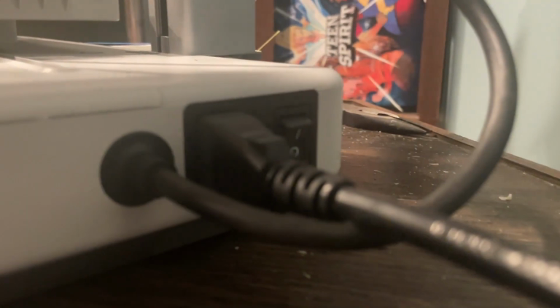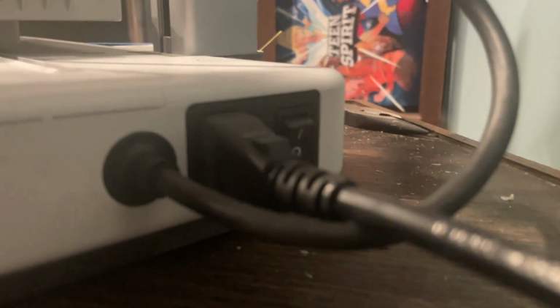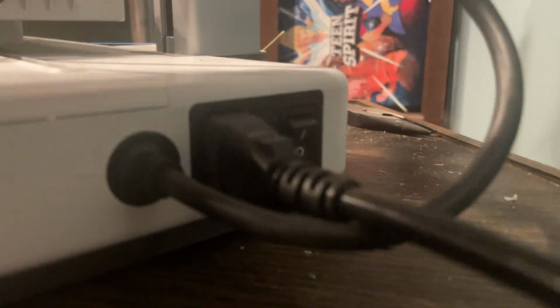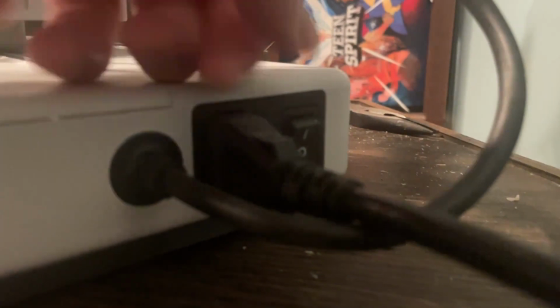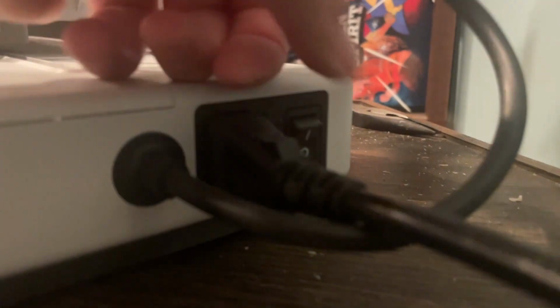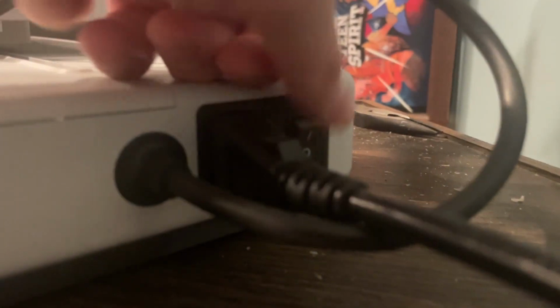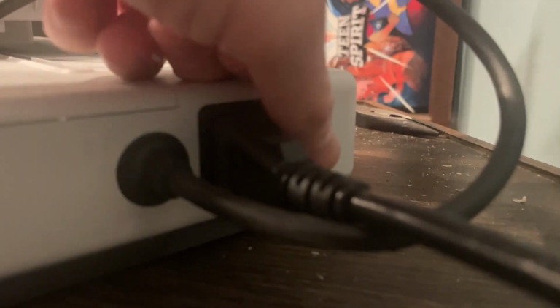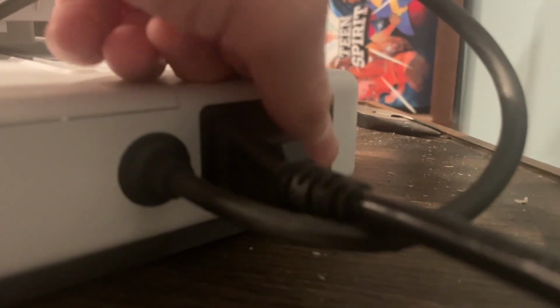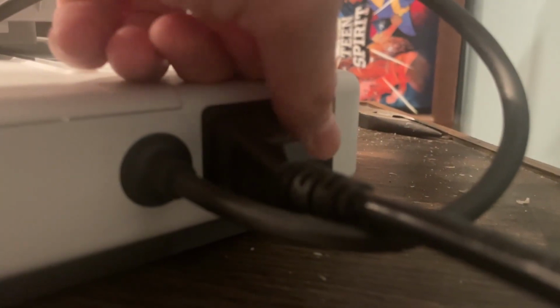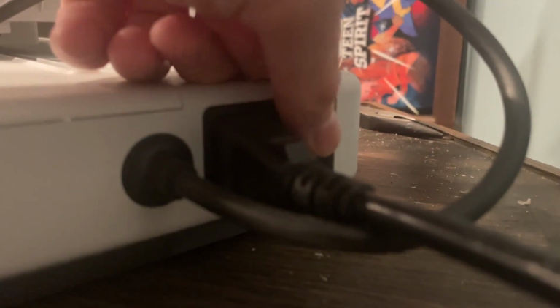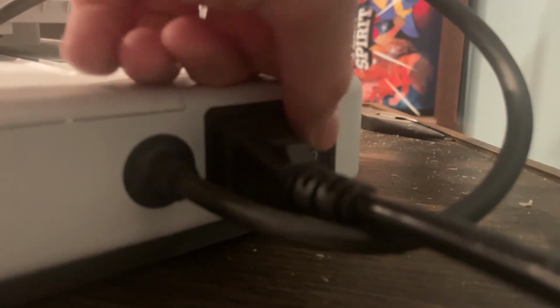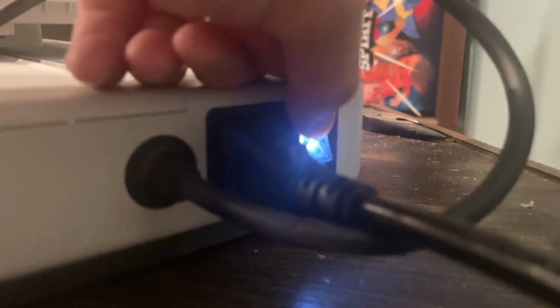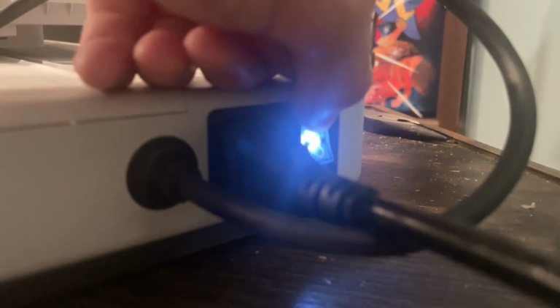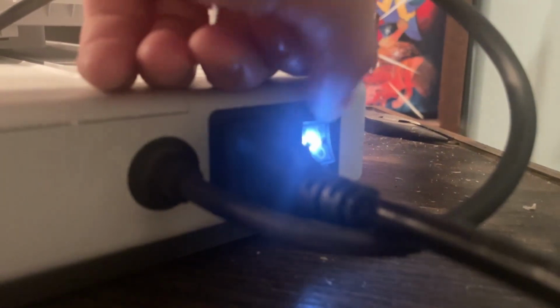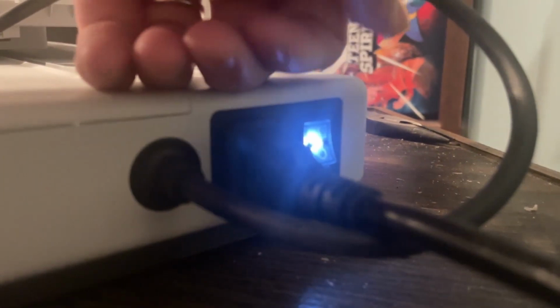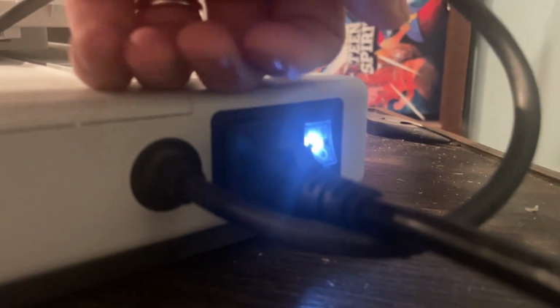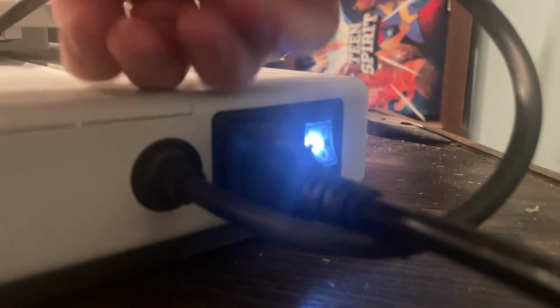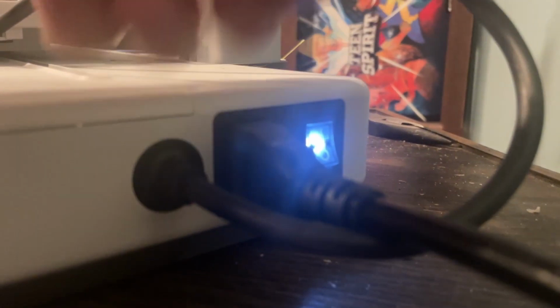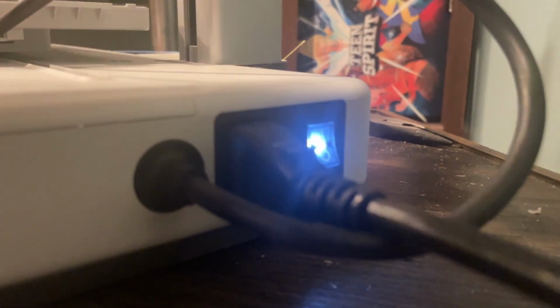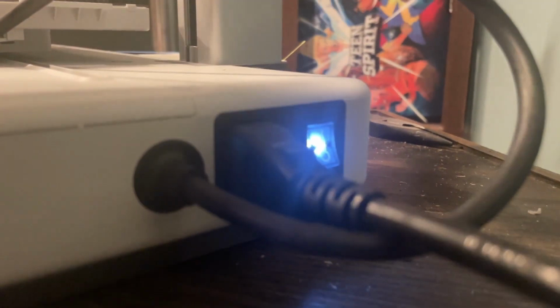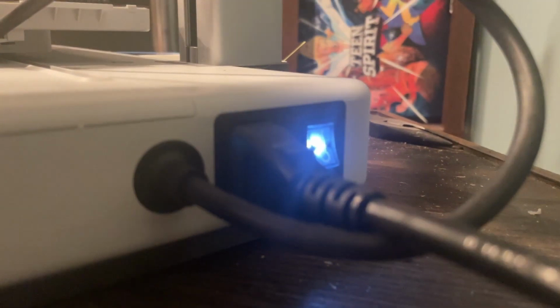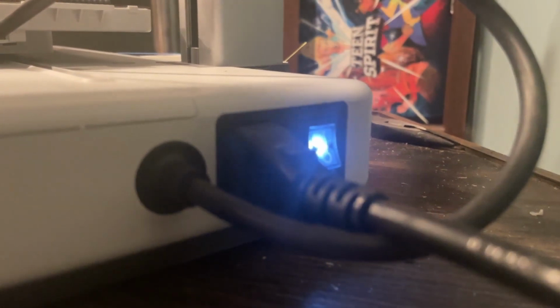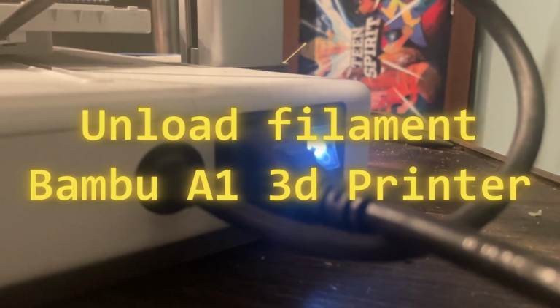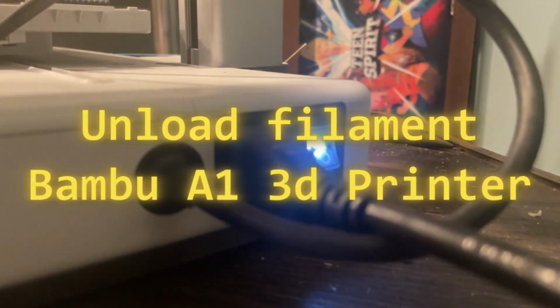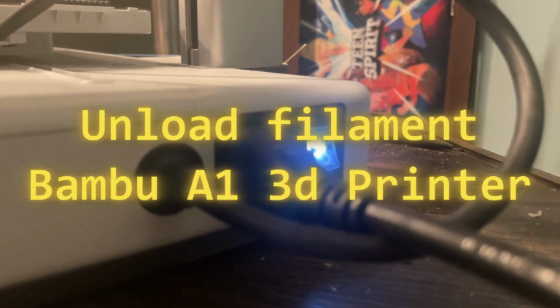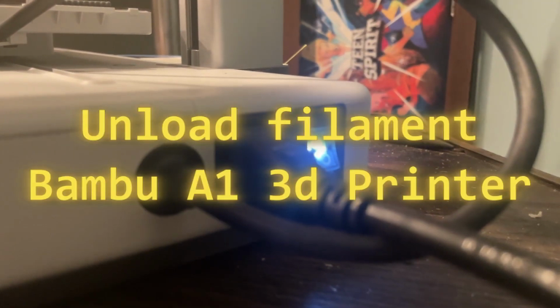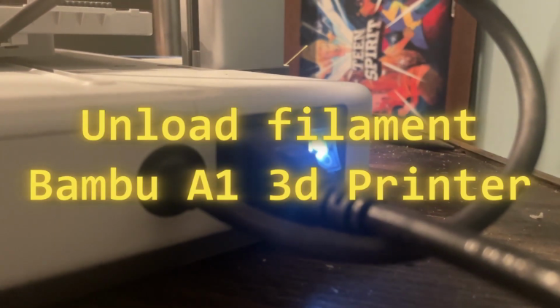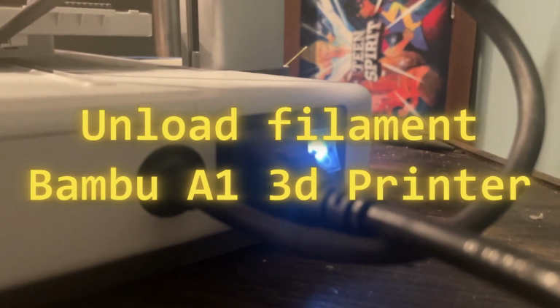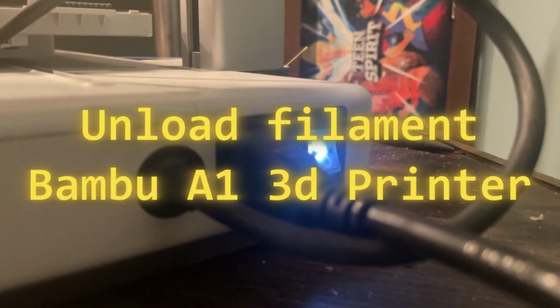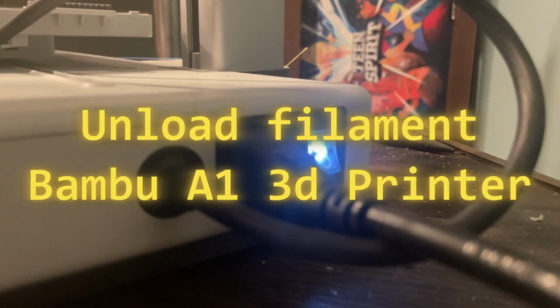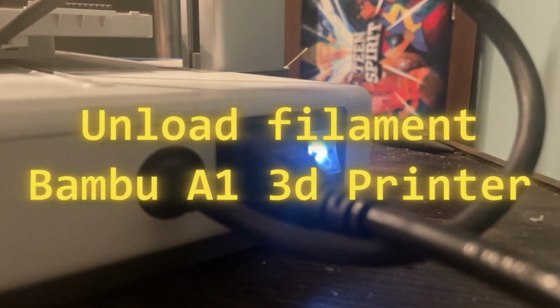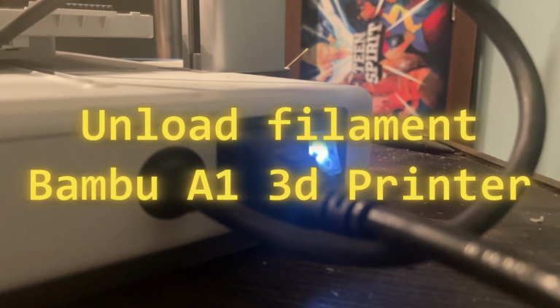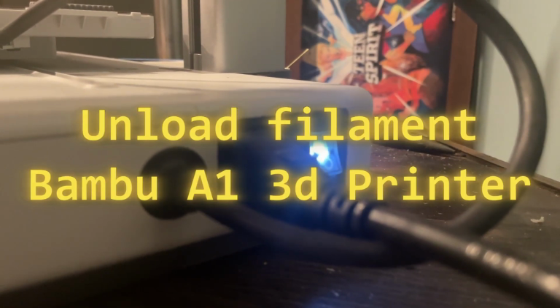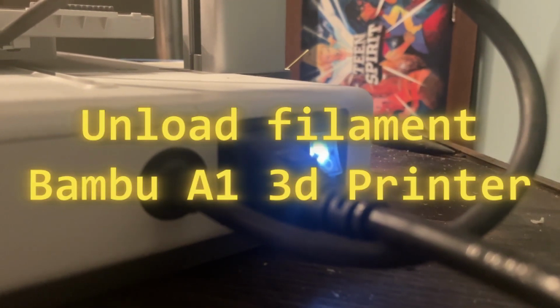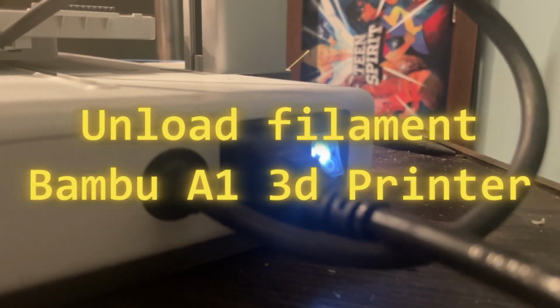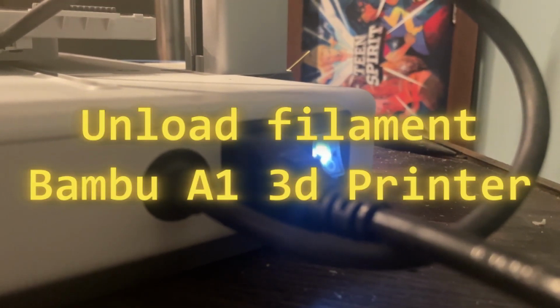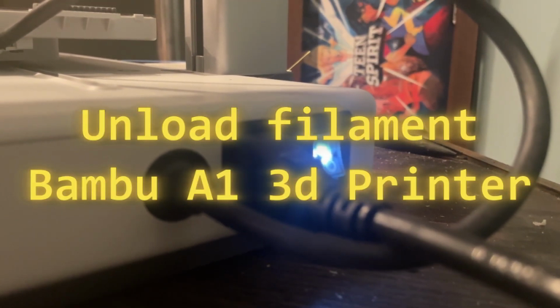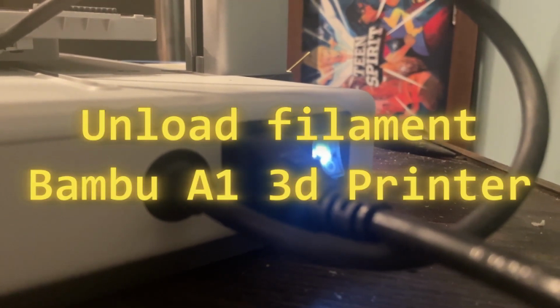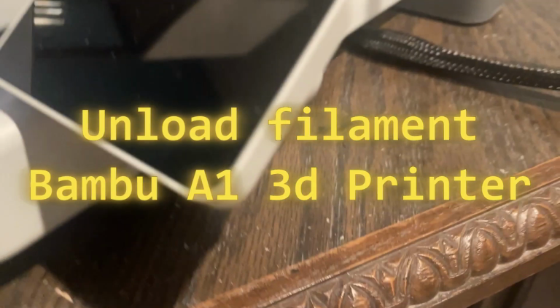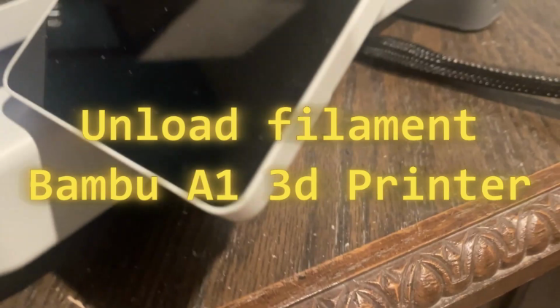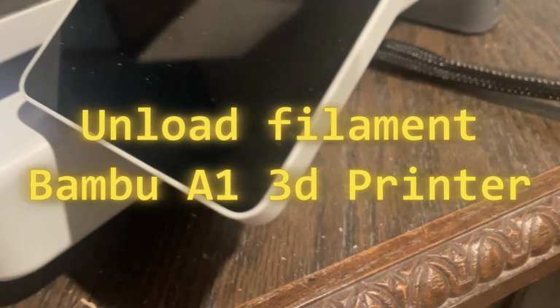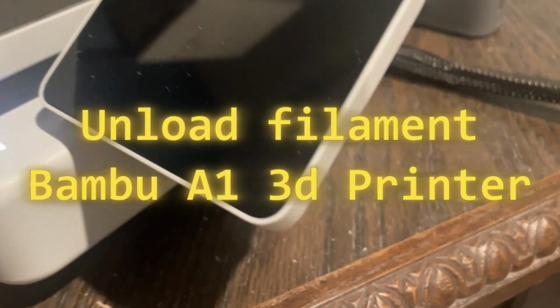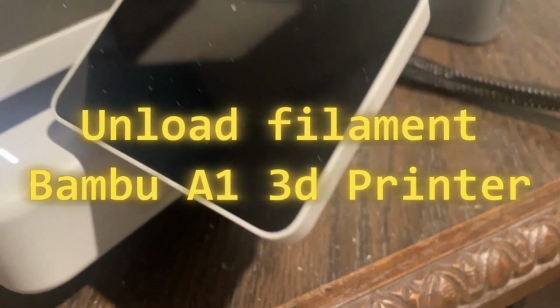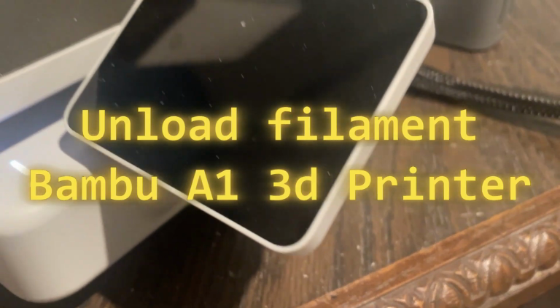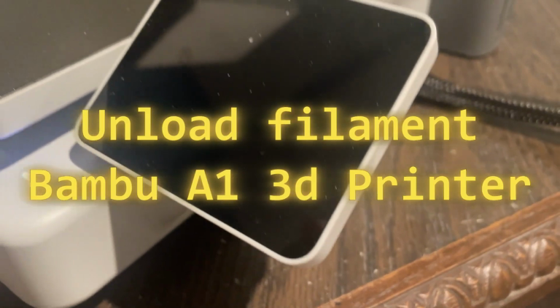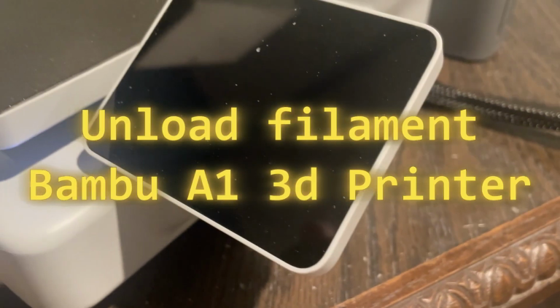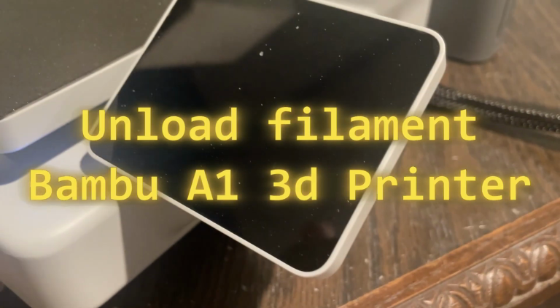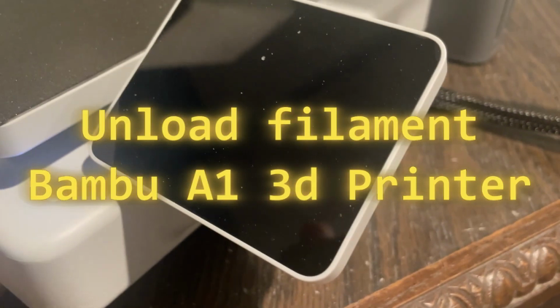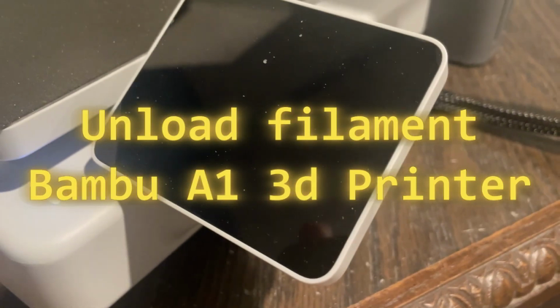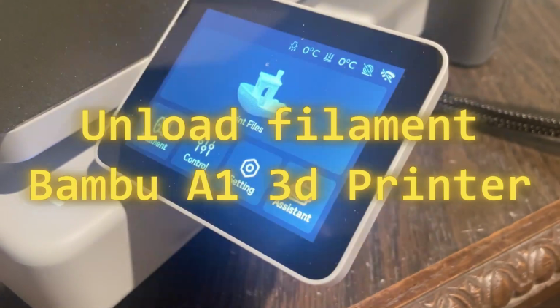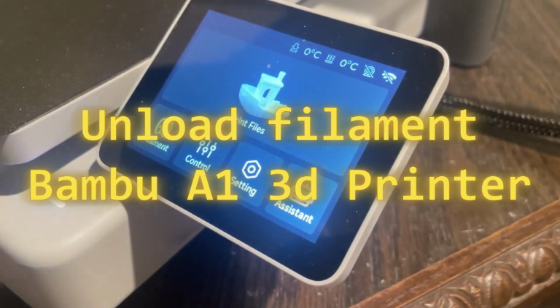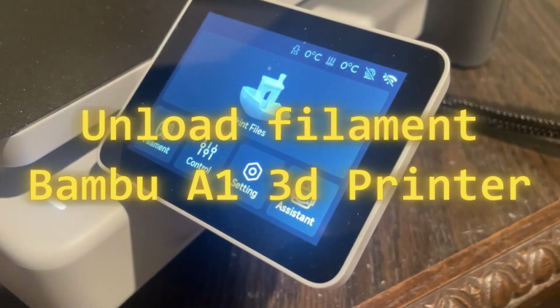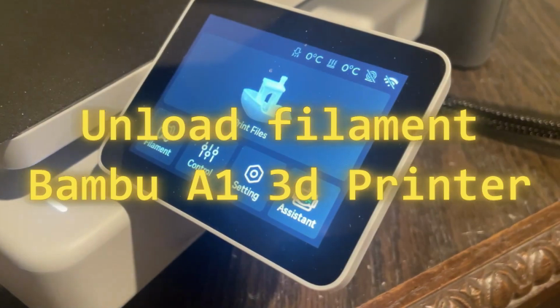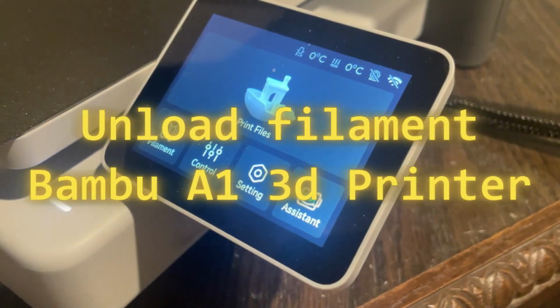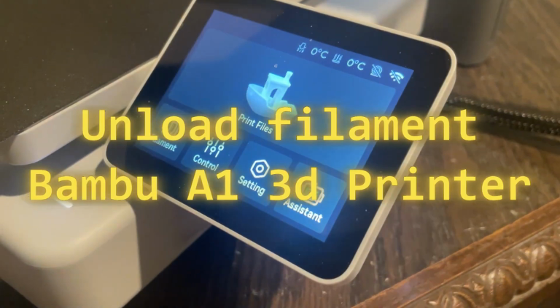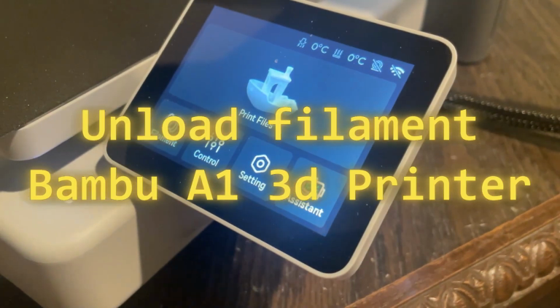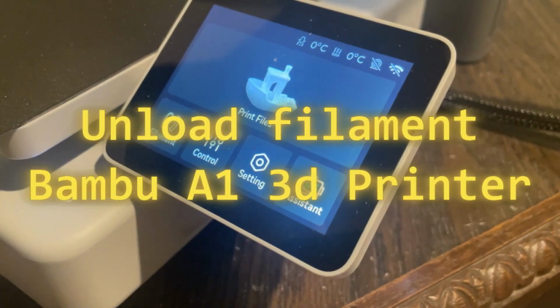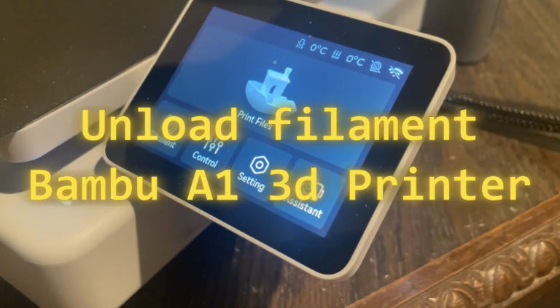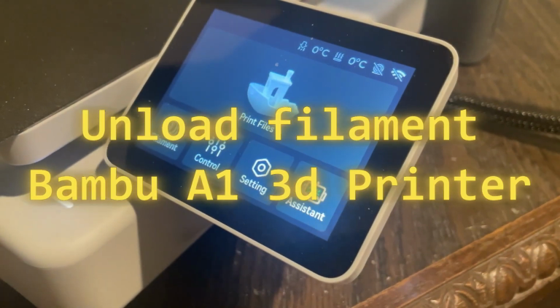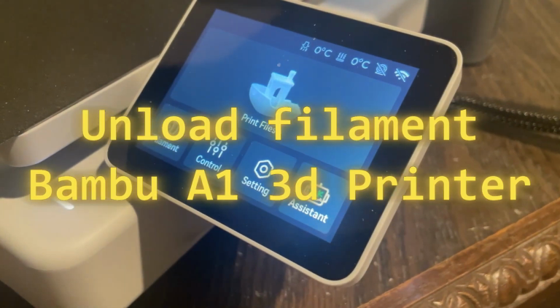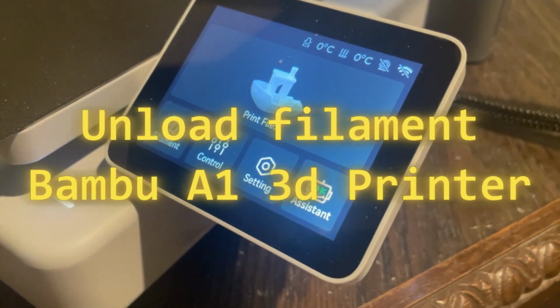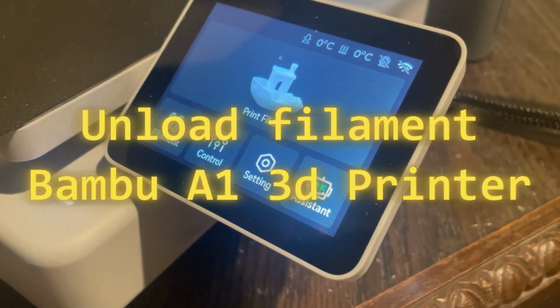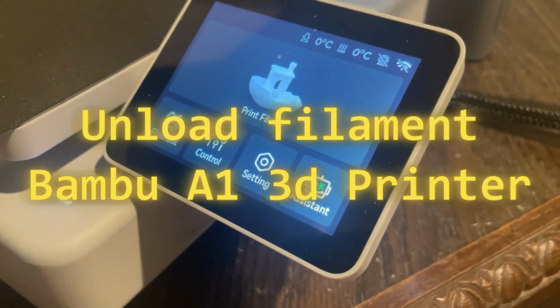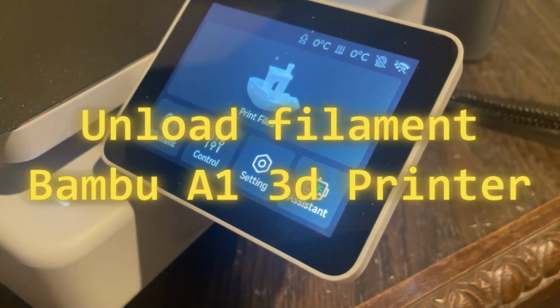Ready? Let's go! Today I'm going to show you how to unload the filament from the A1 Bamboo printer series.